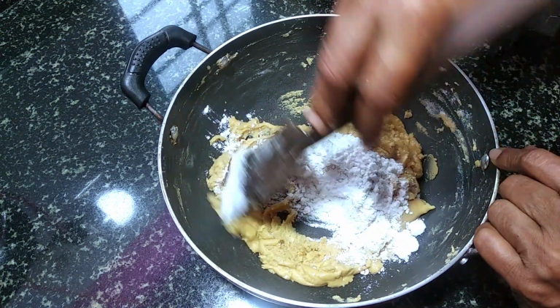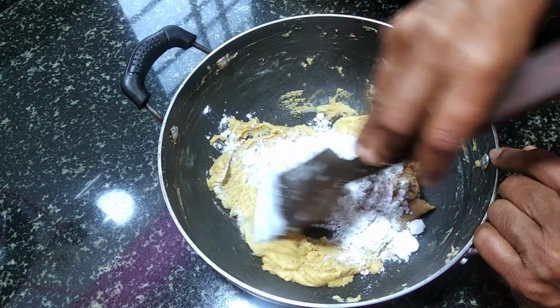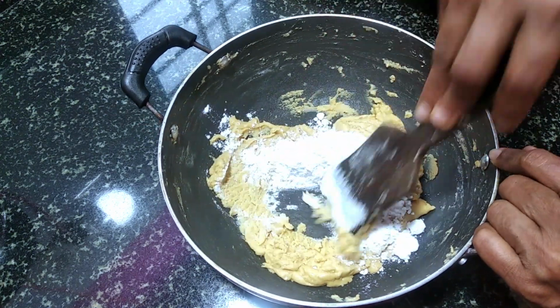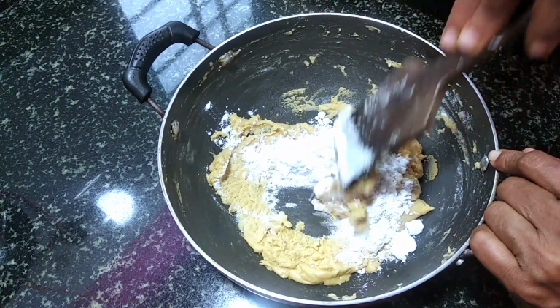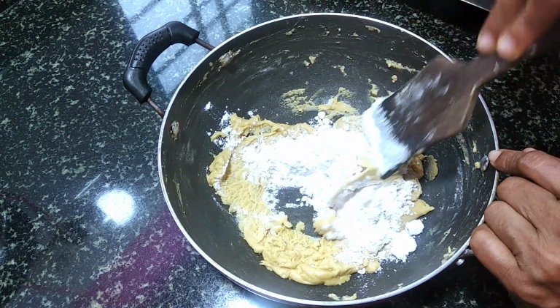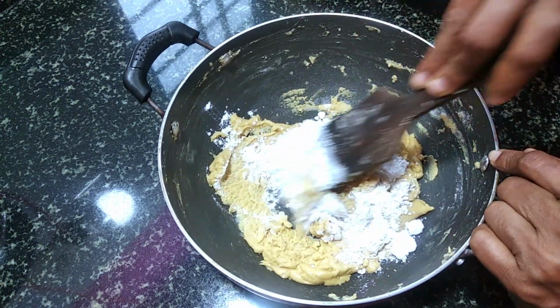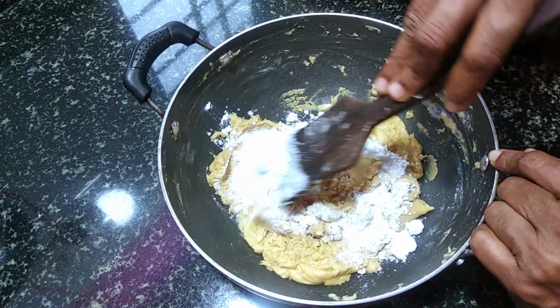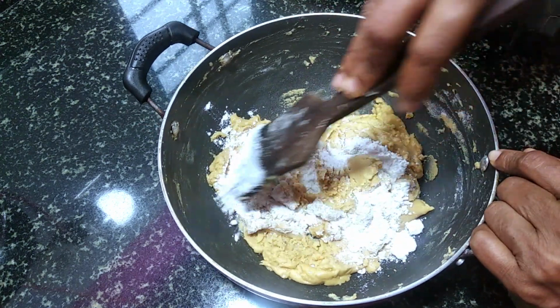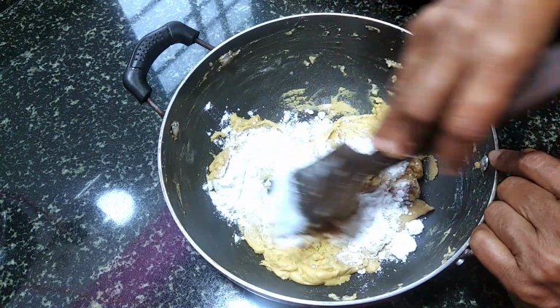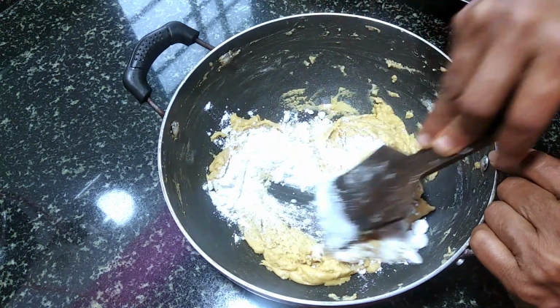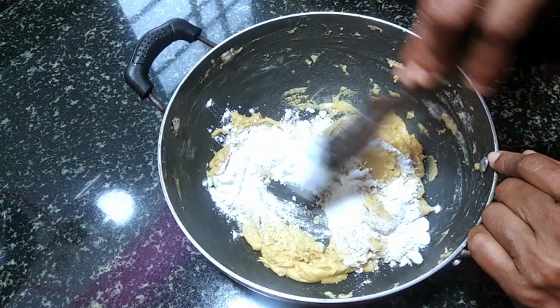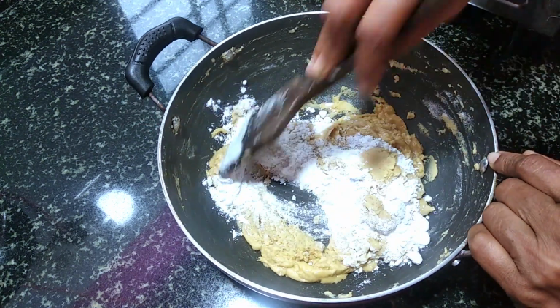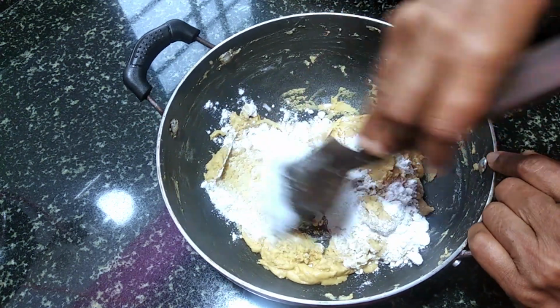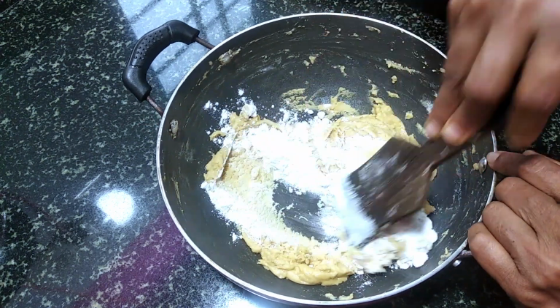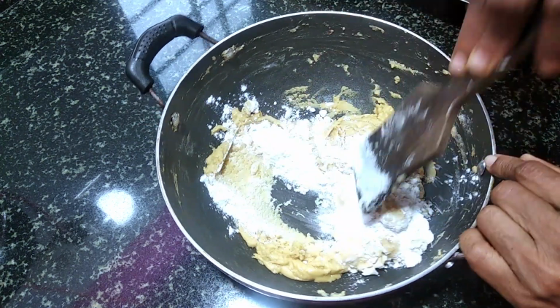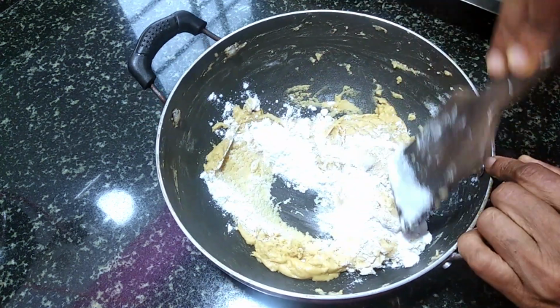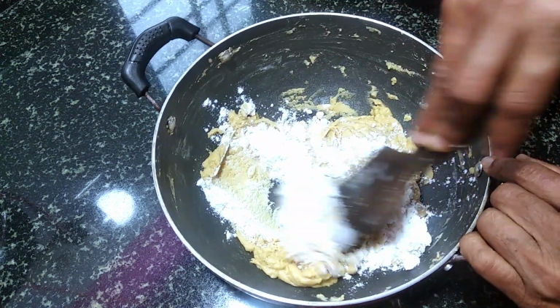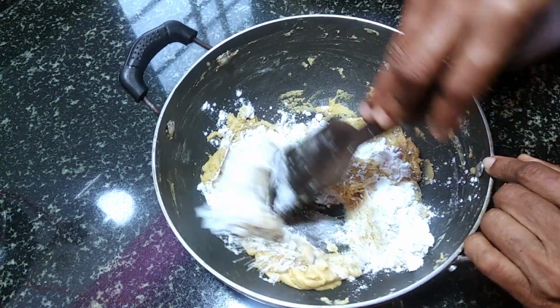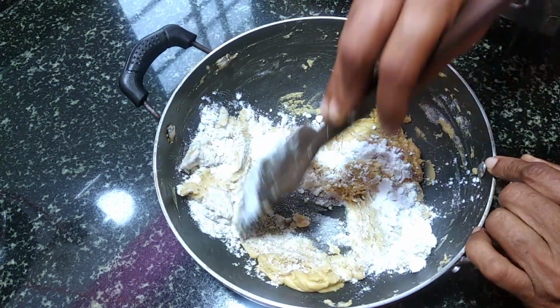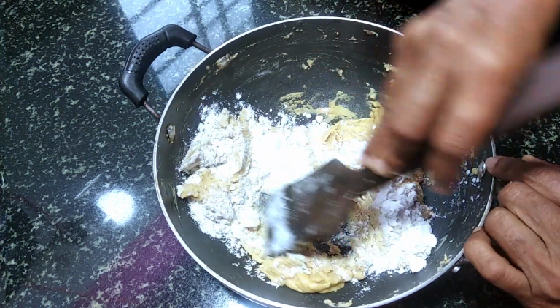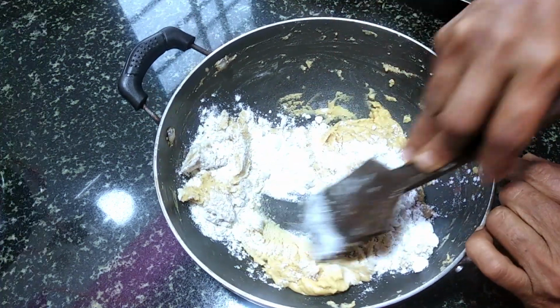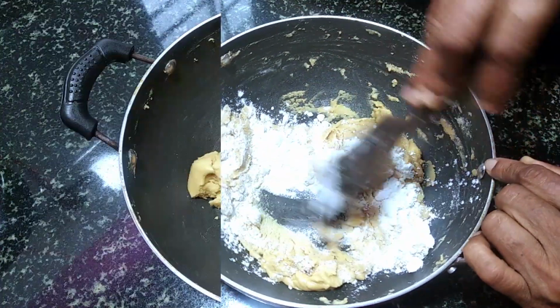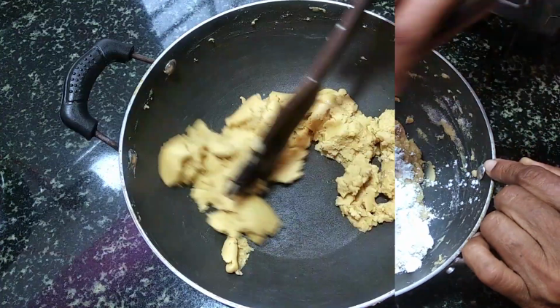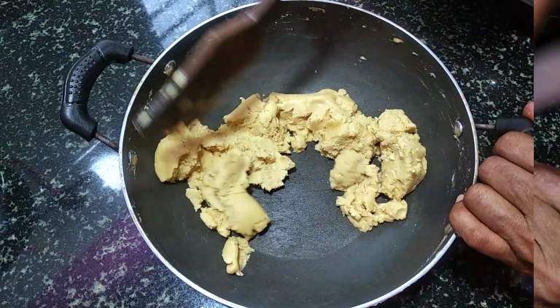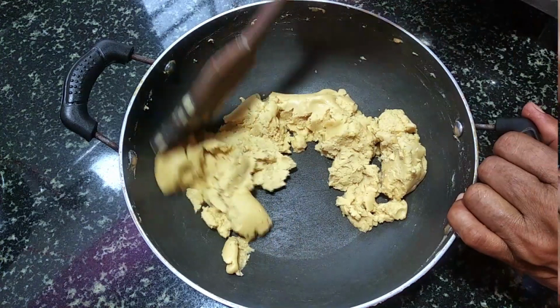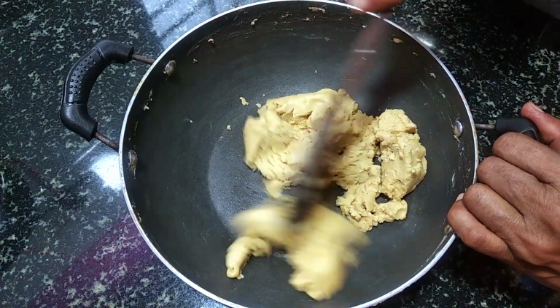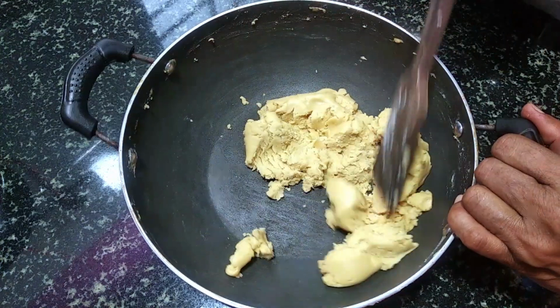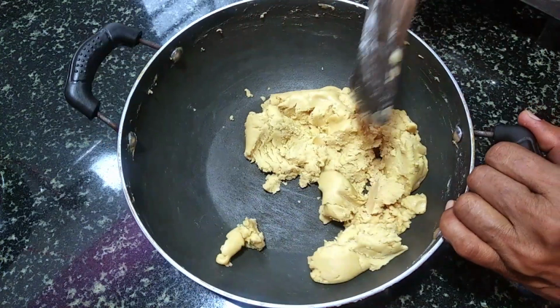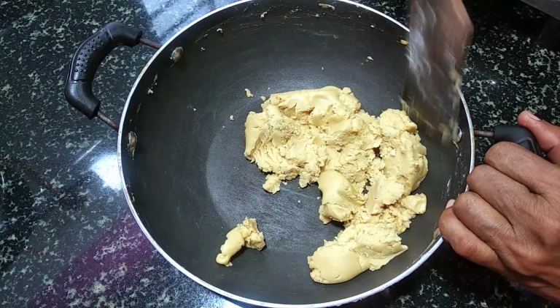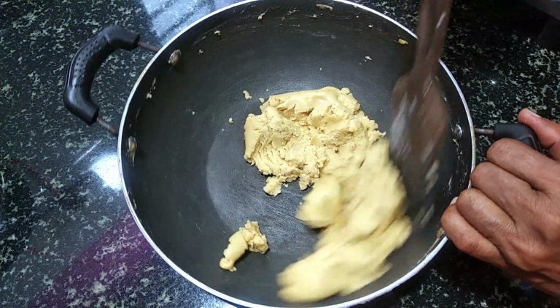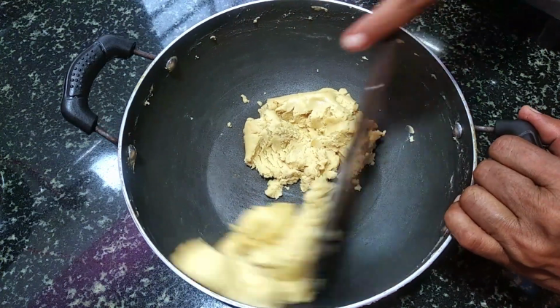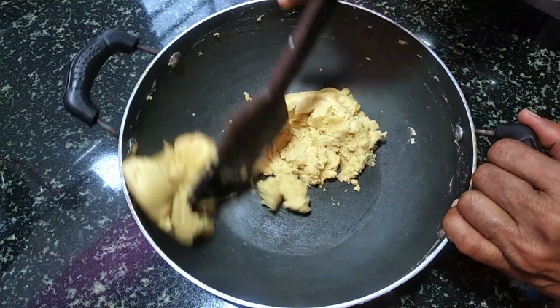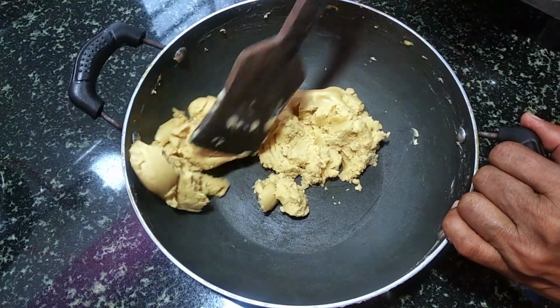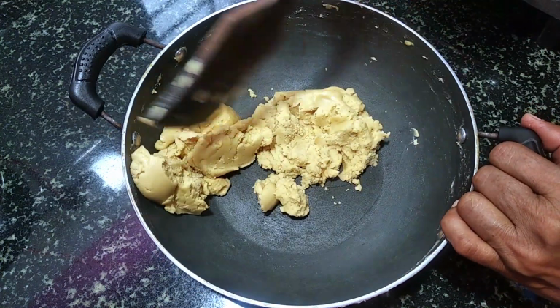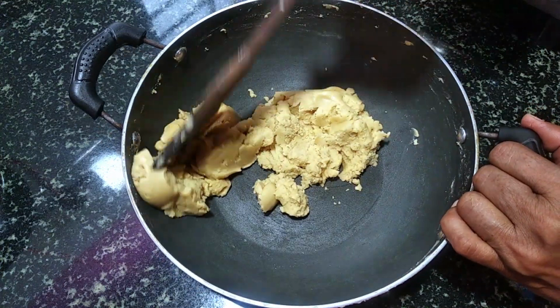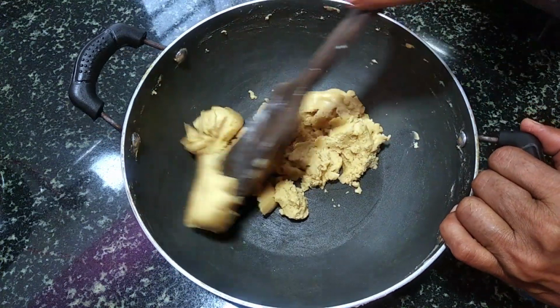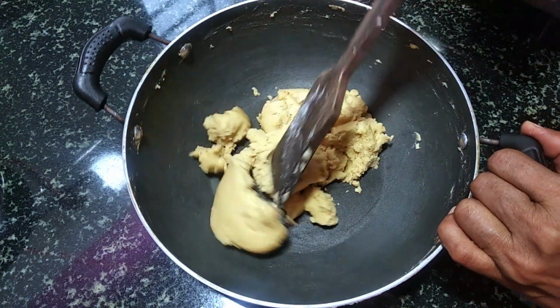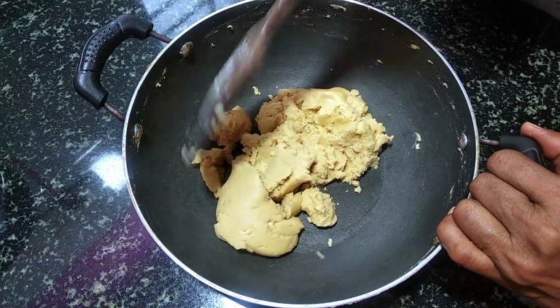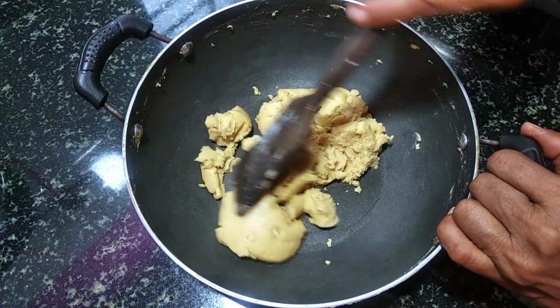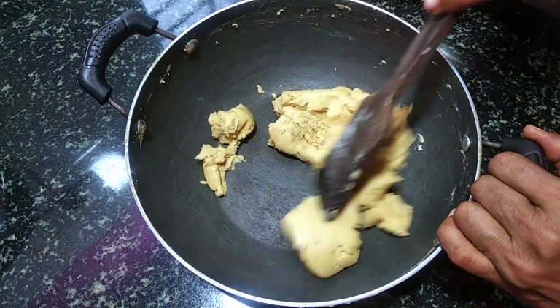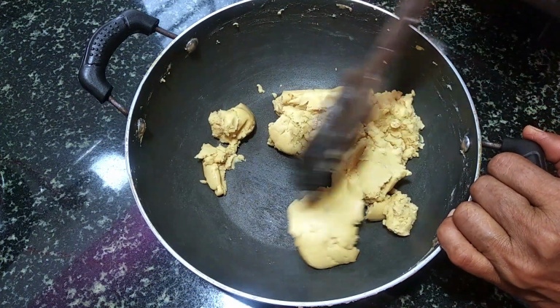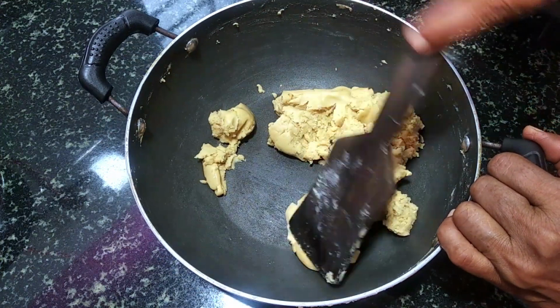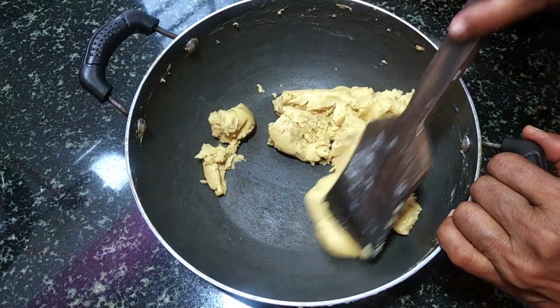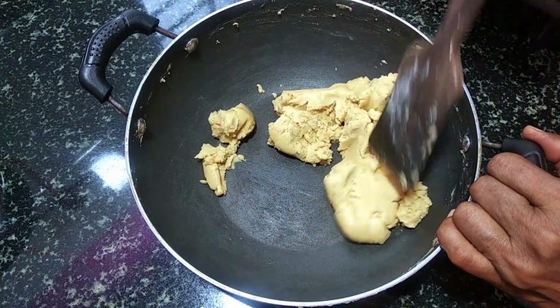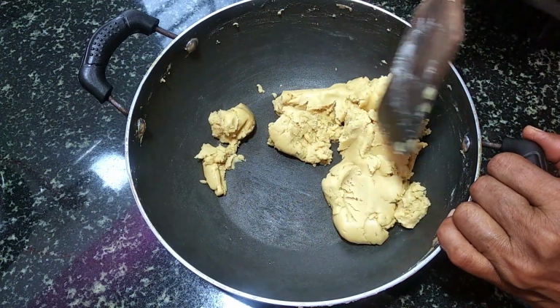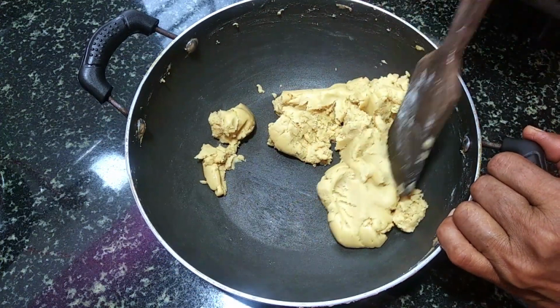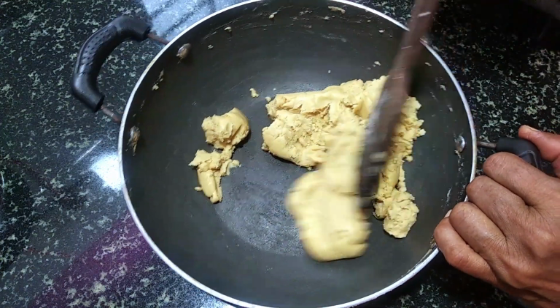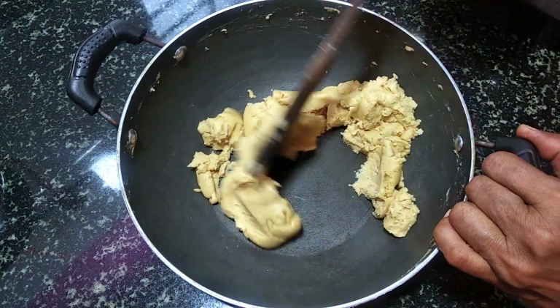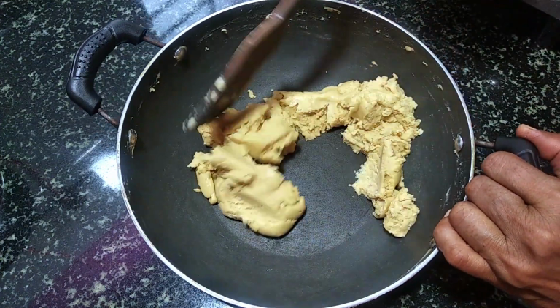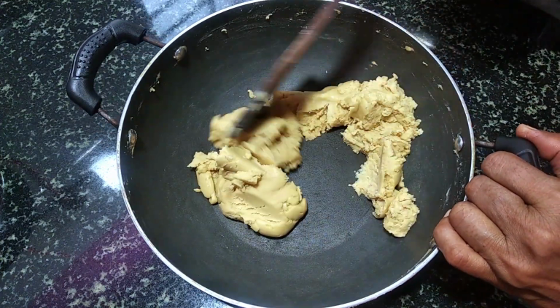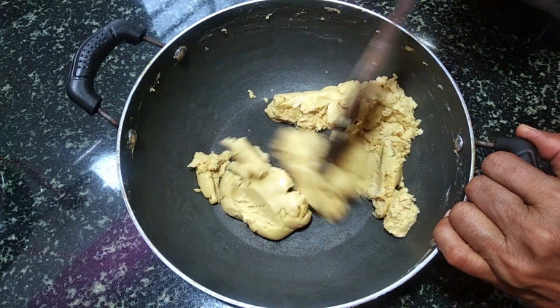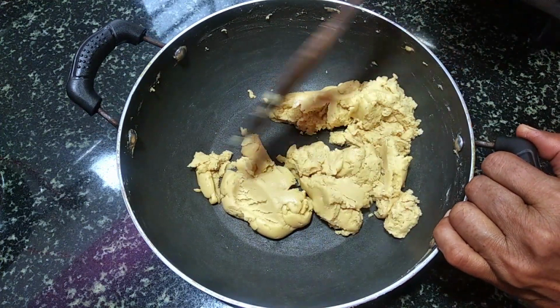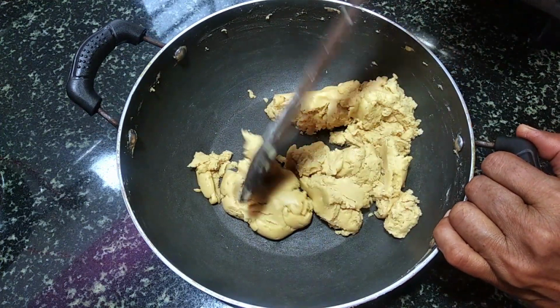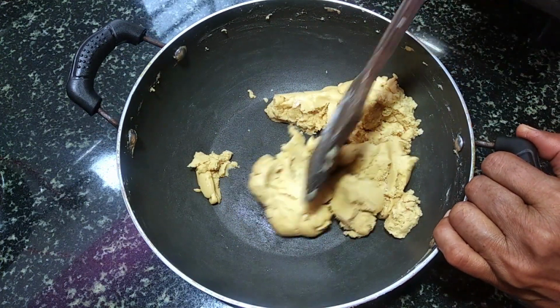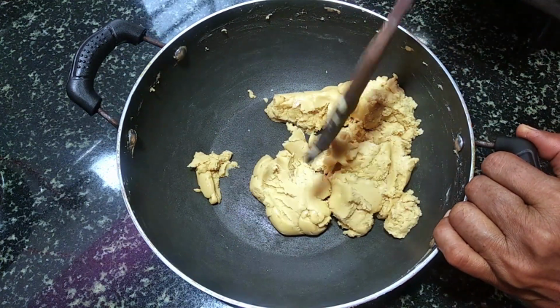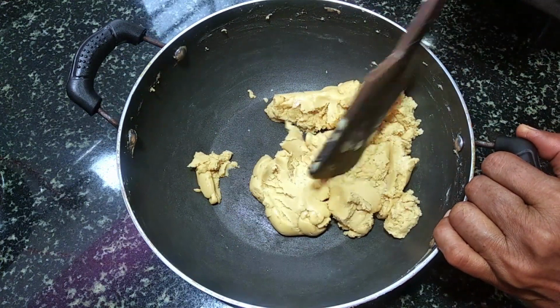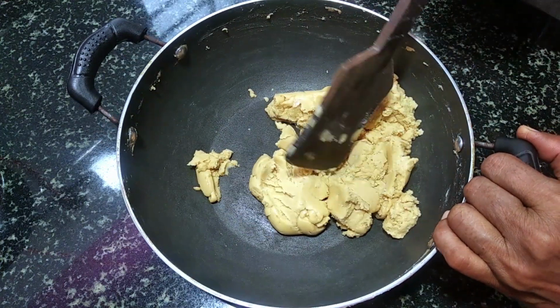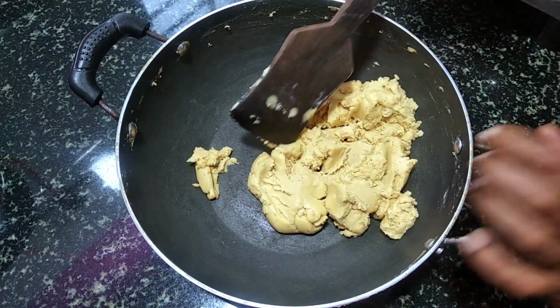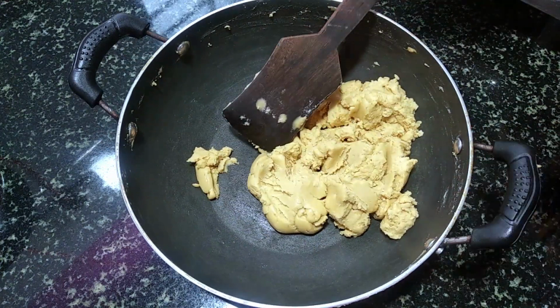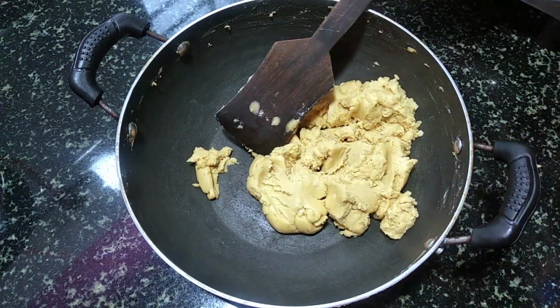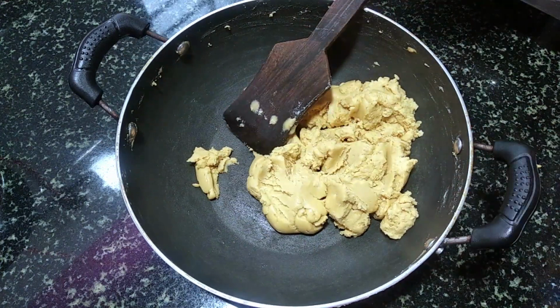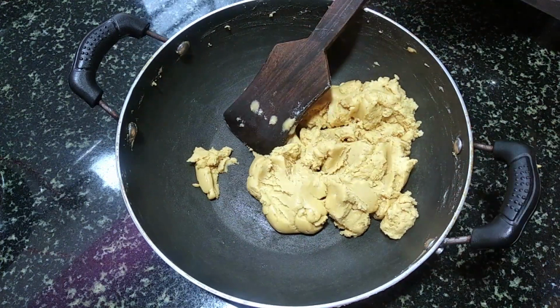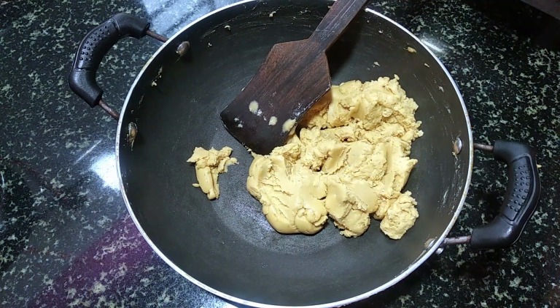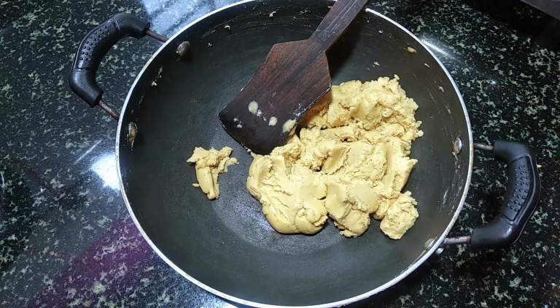You can mix it up with your rice. You can mix it up in a little bit.